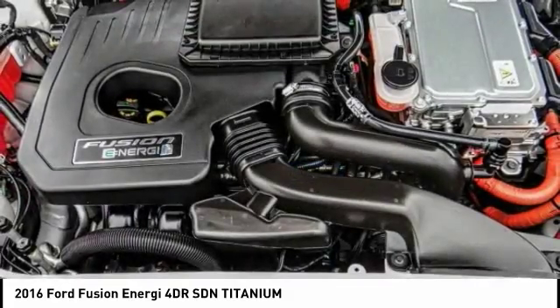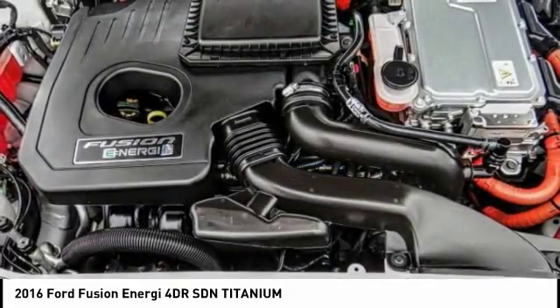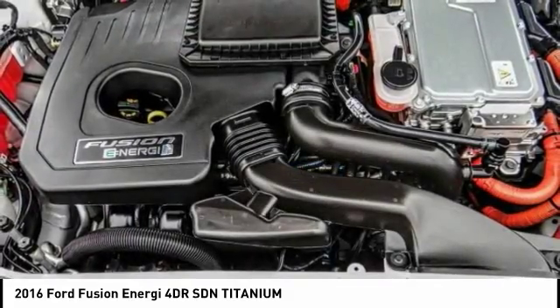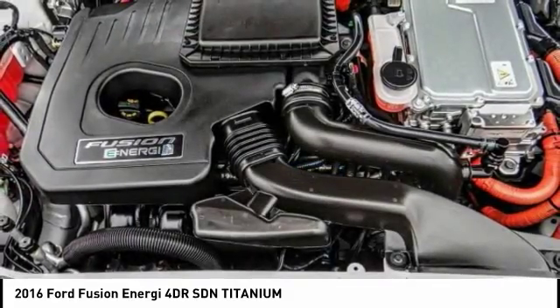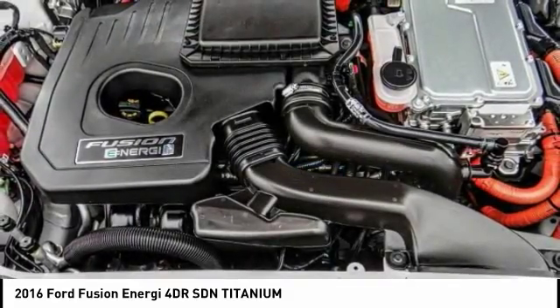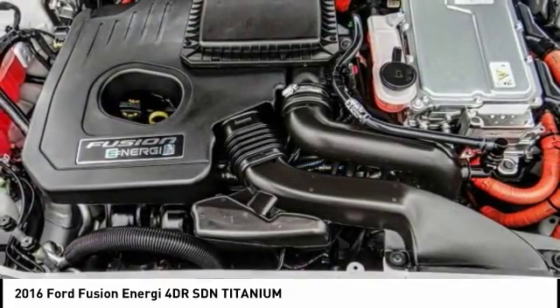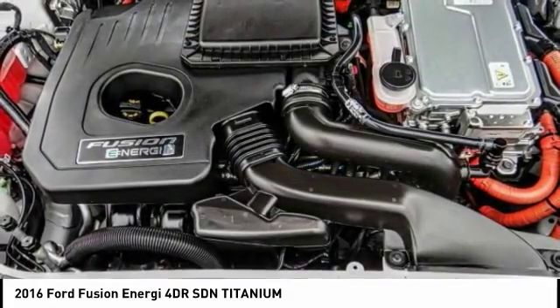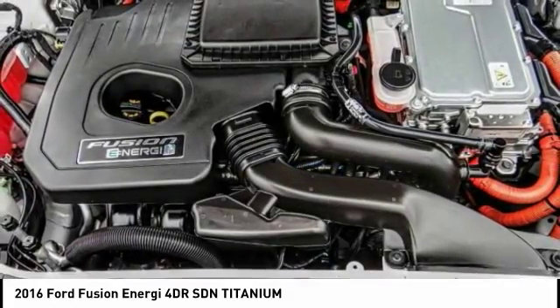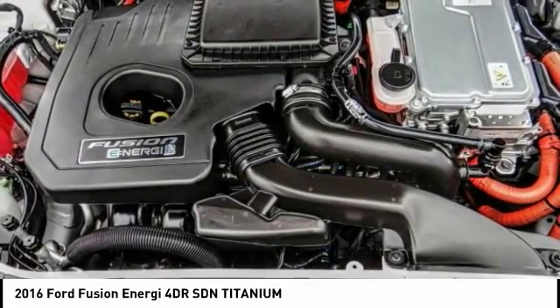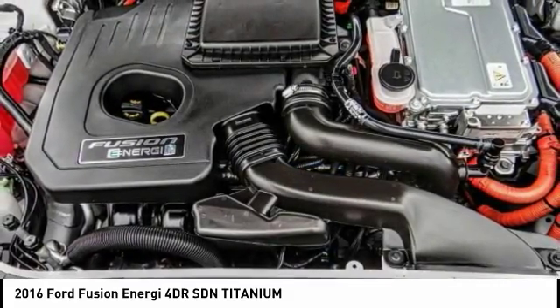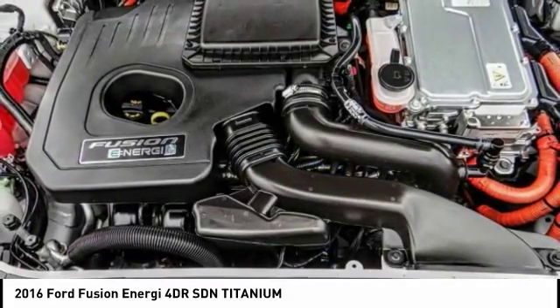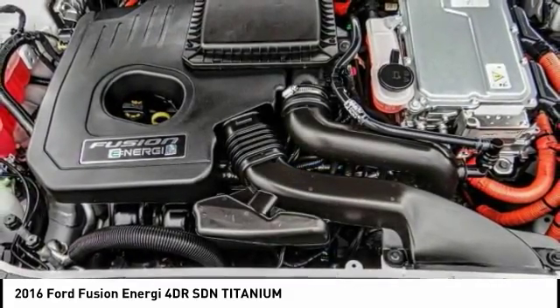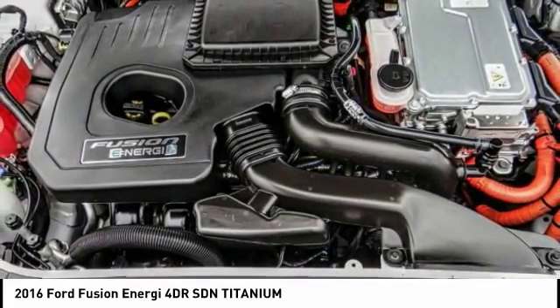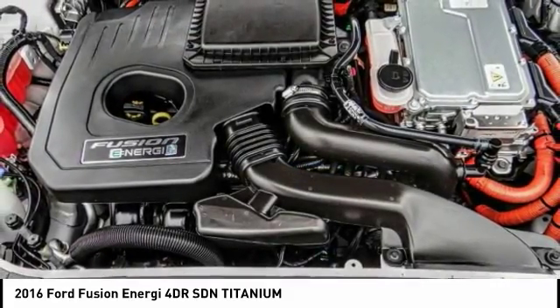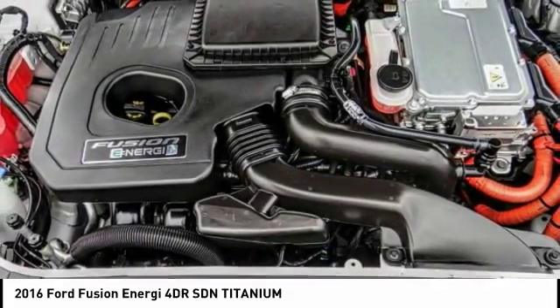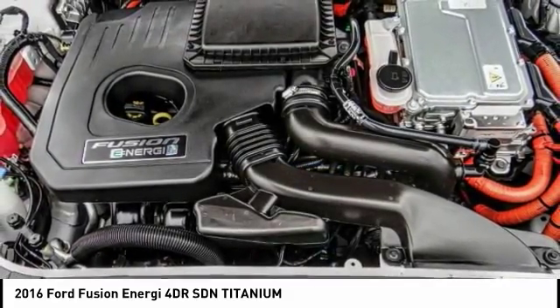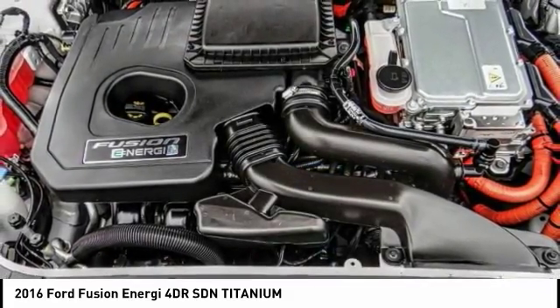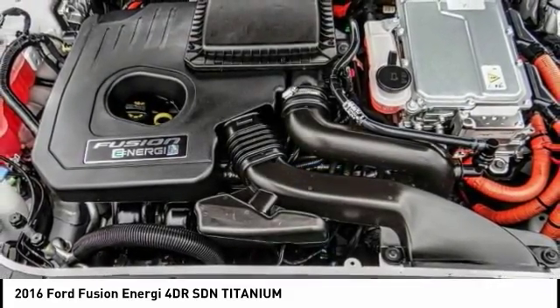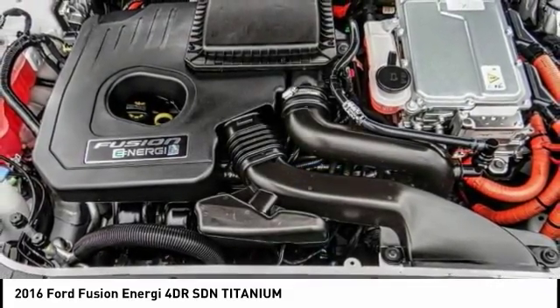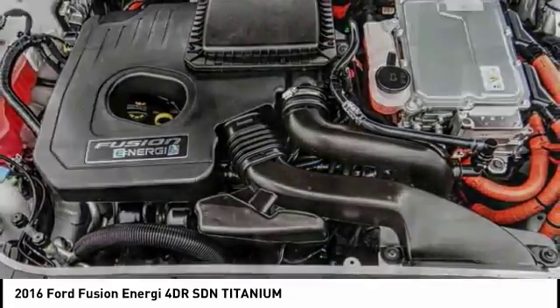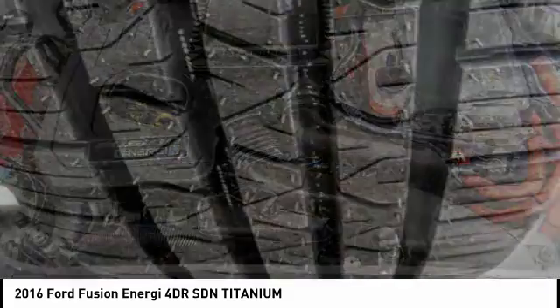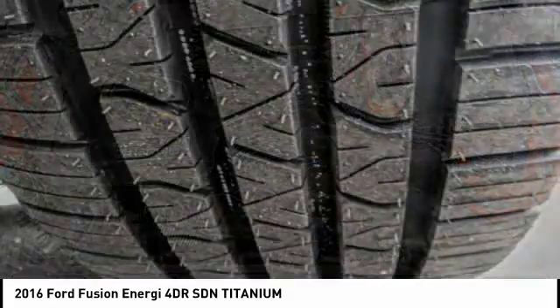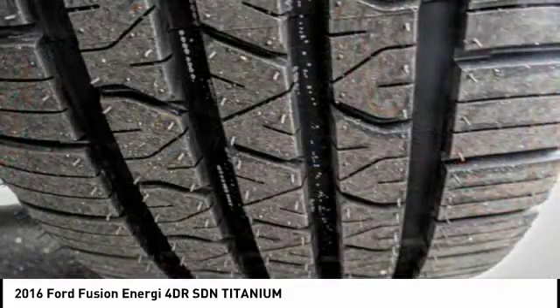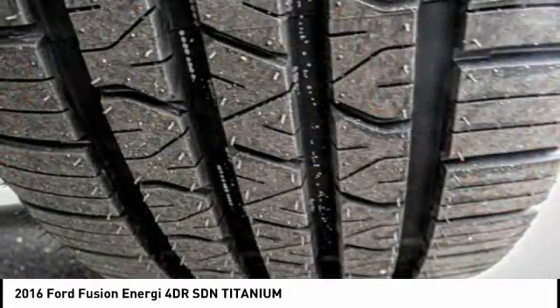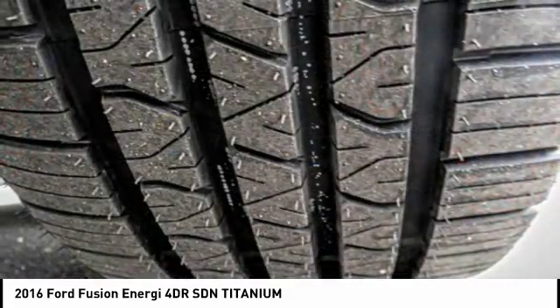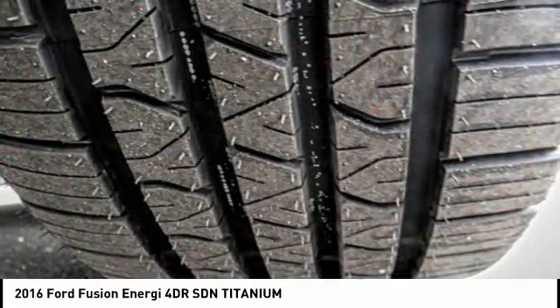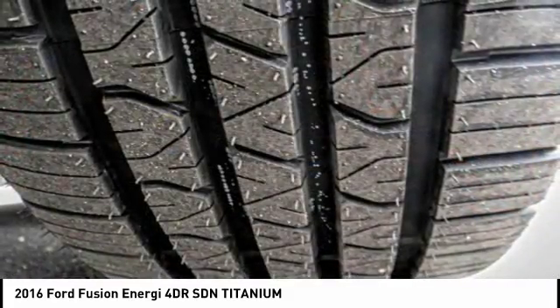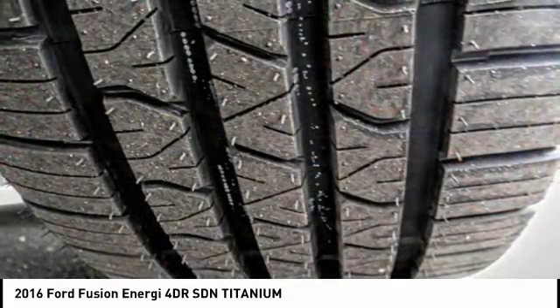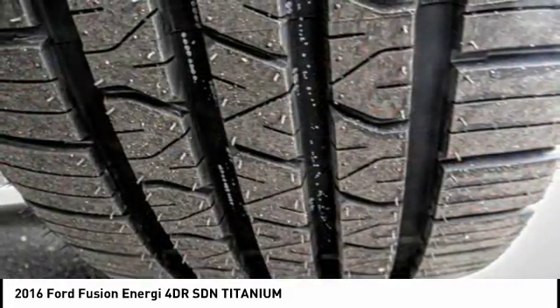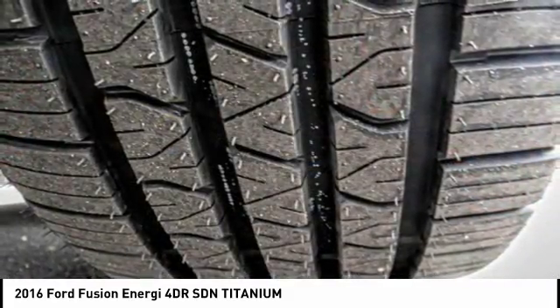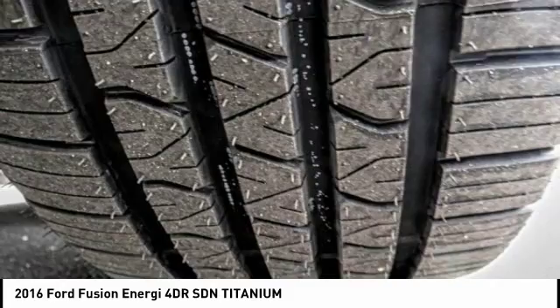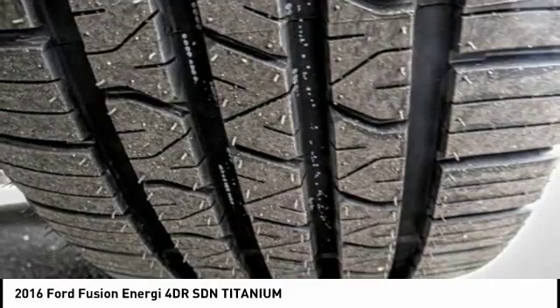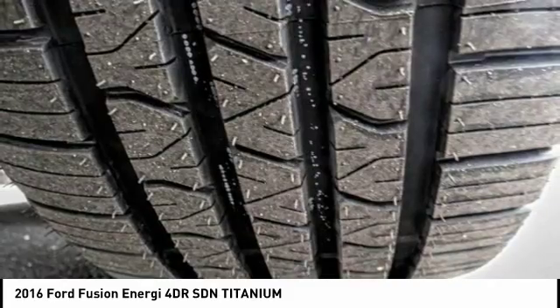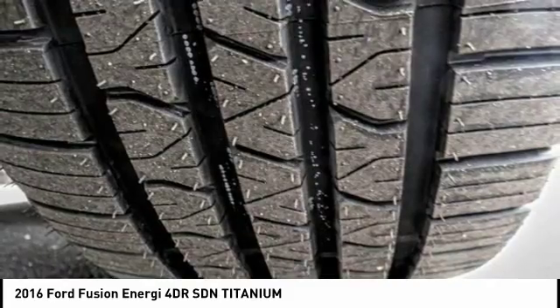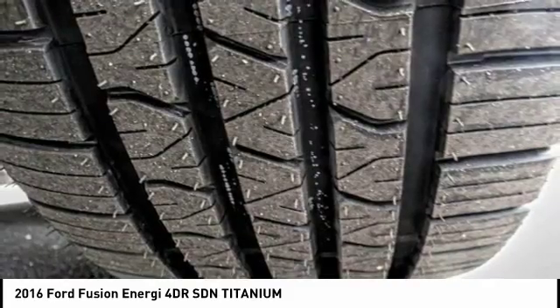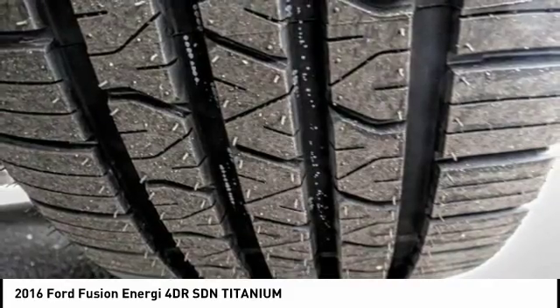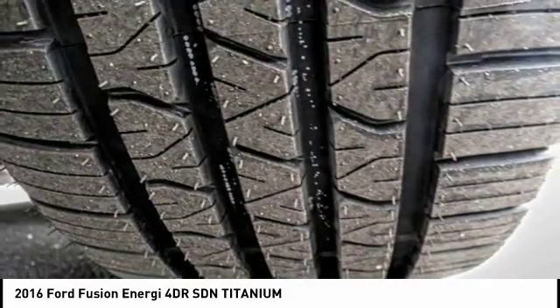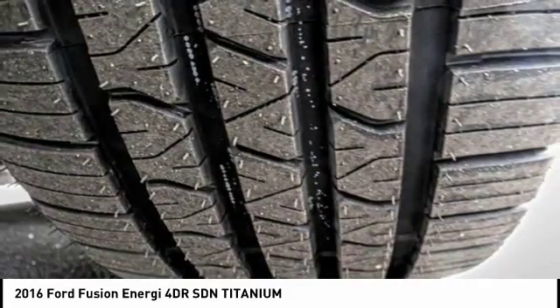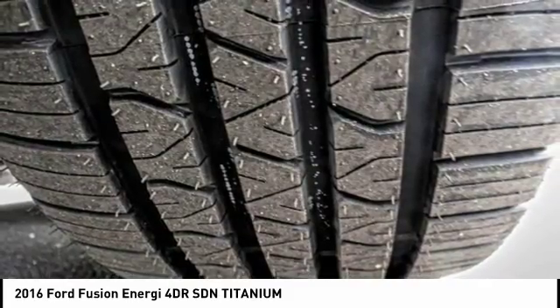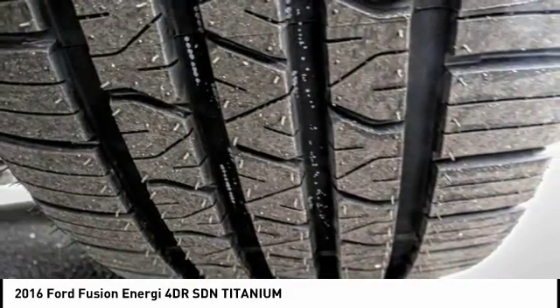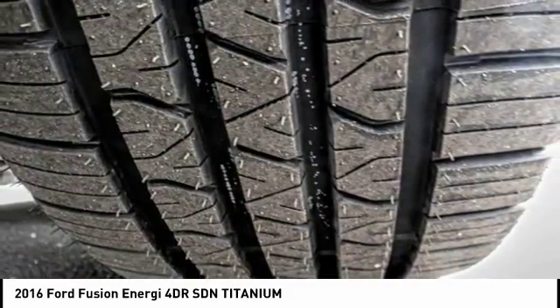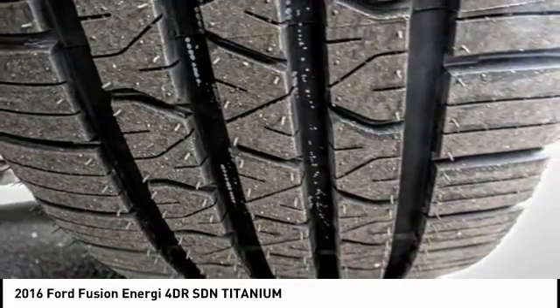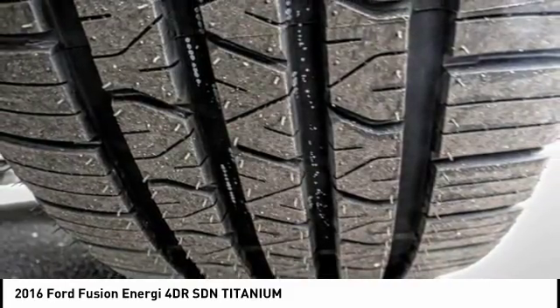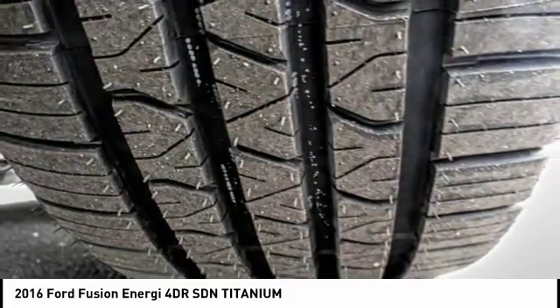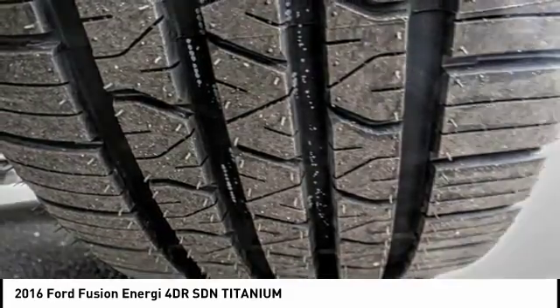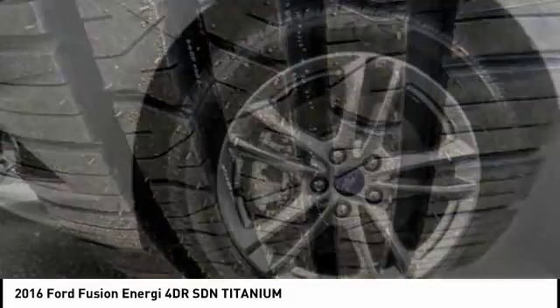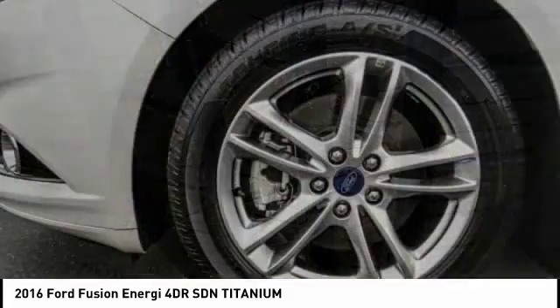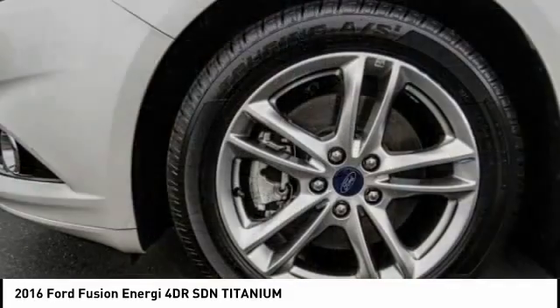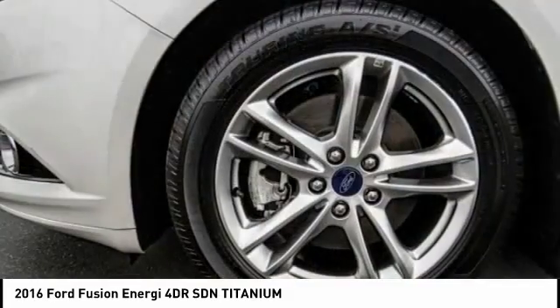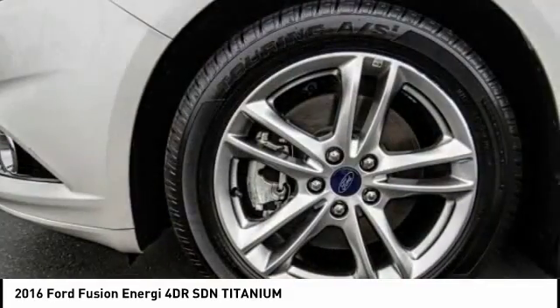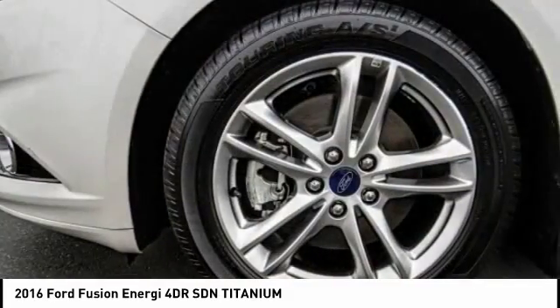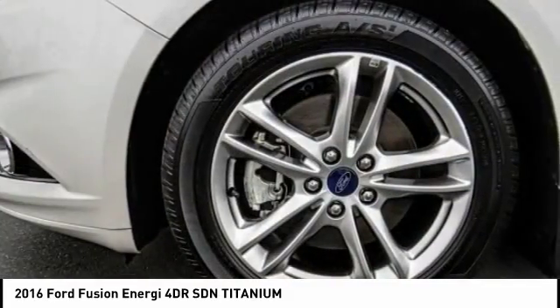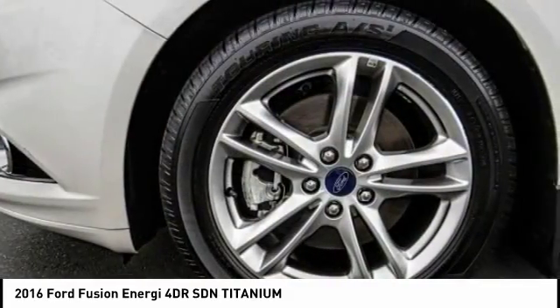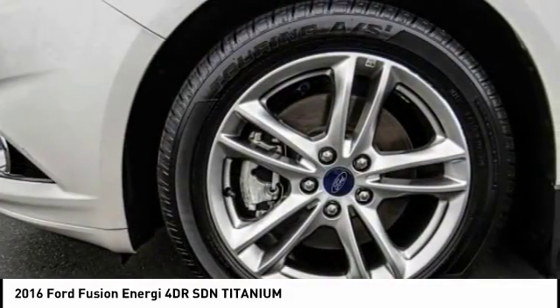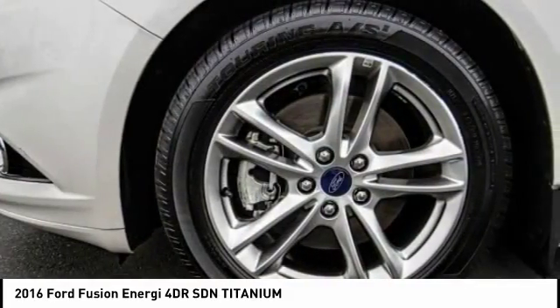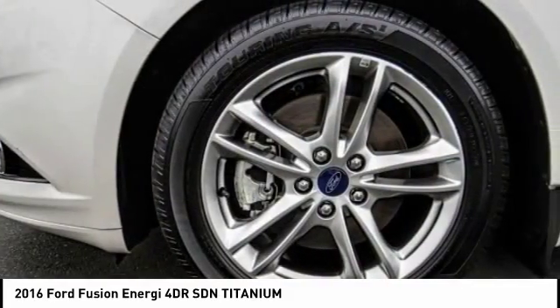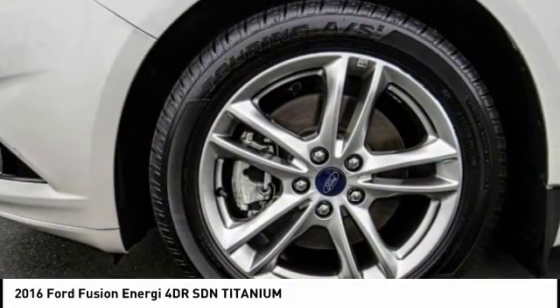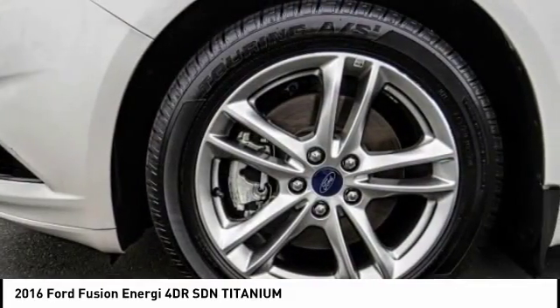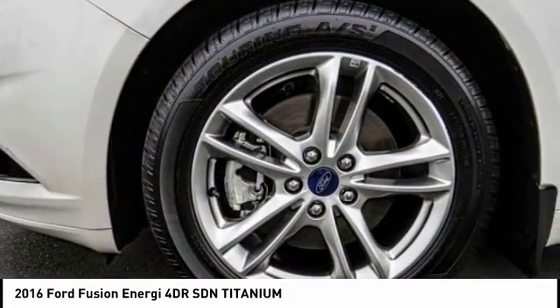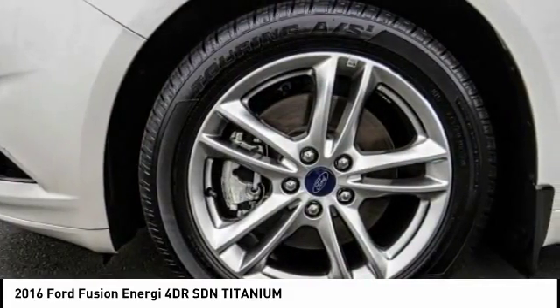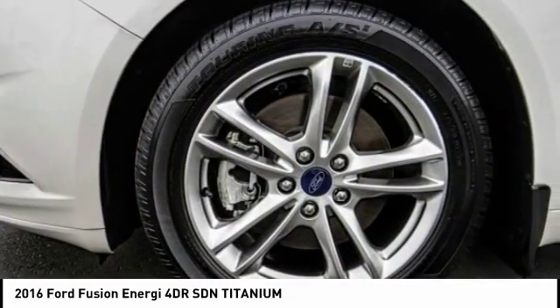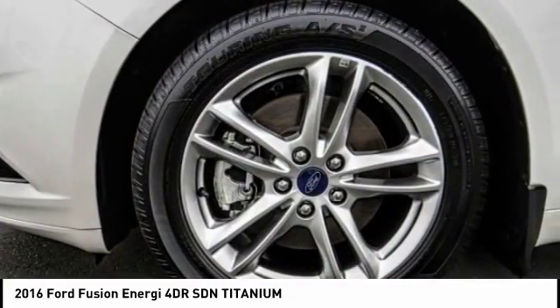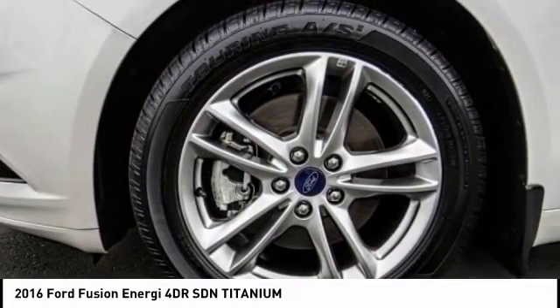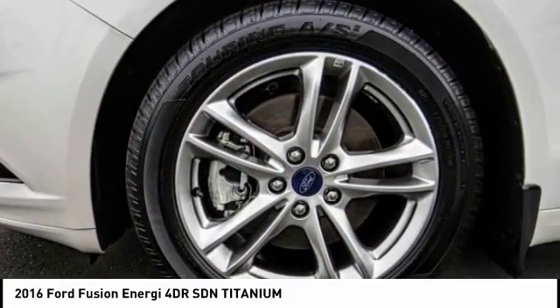Power passenger seat, keyless entry, anti-lock braking system, traction control, leather-wrapped steering wheel, and Bluetooth.